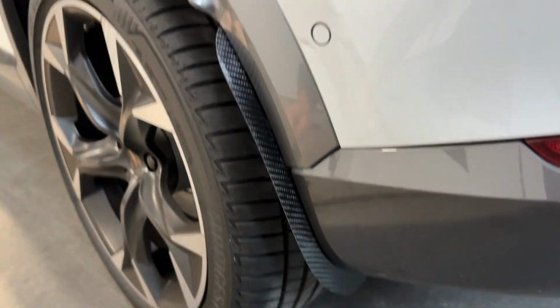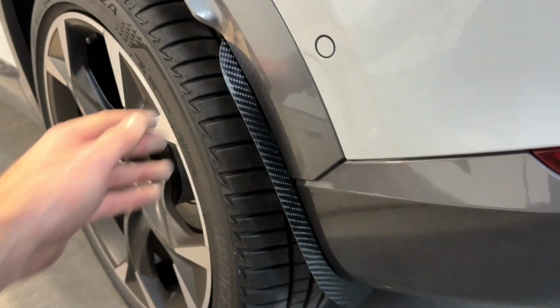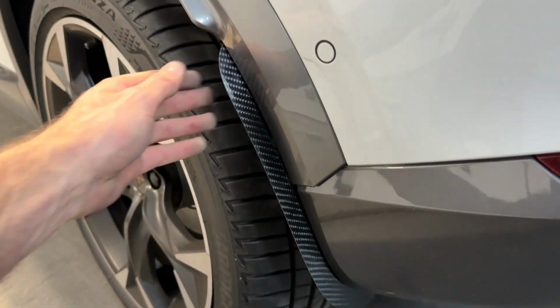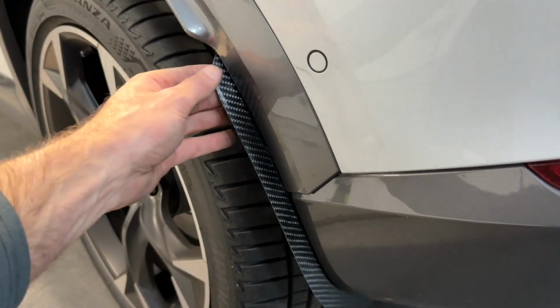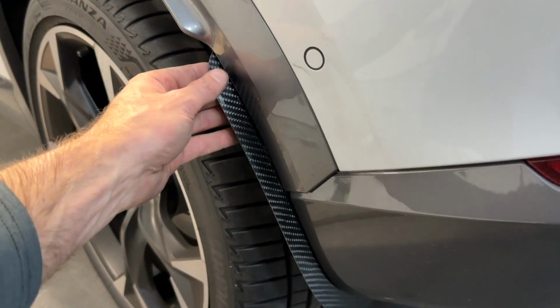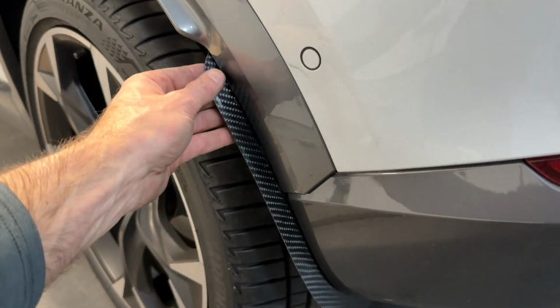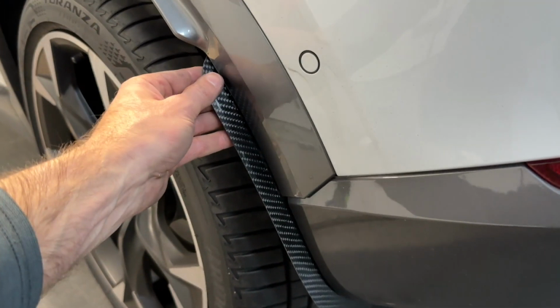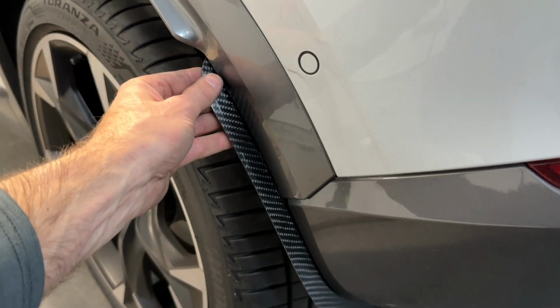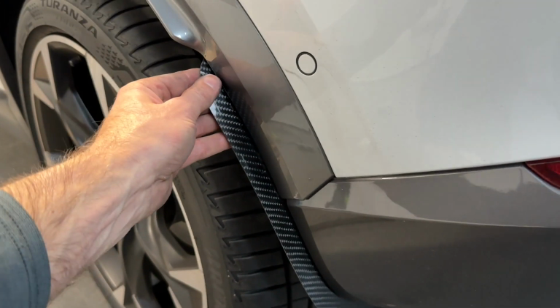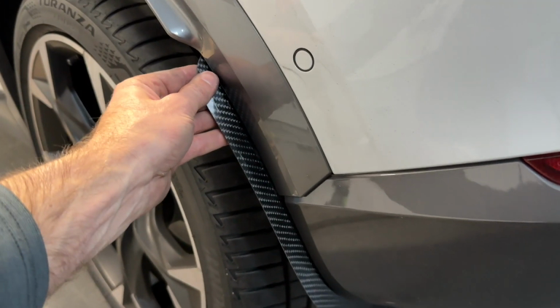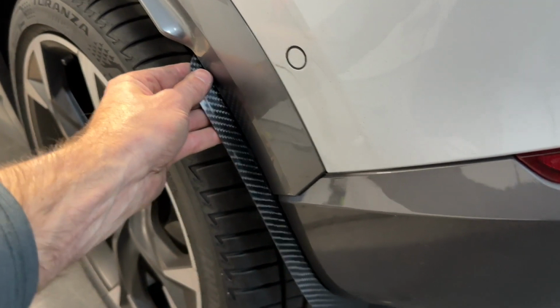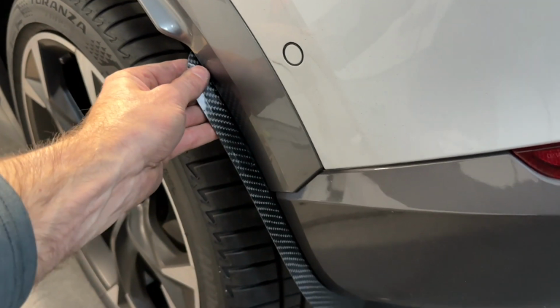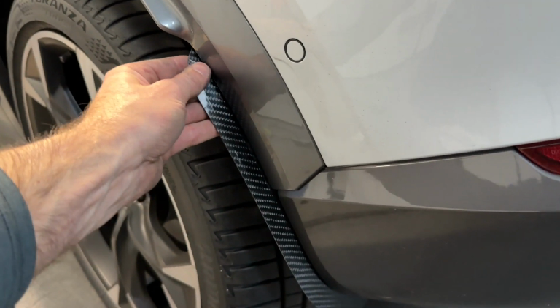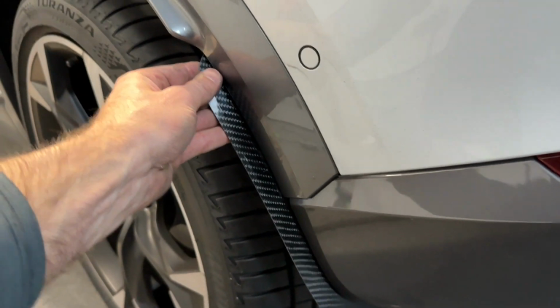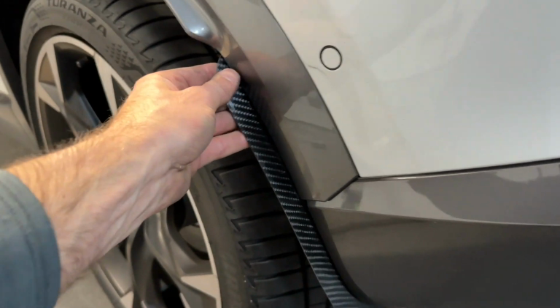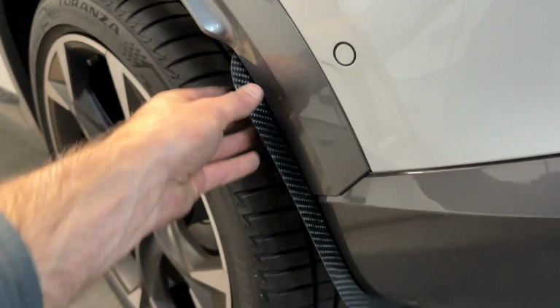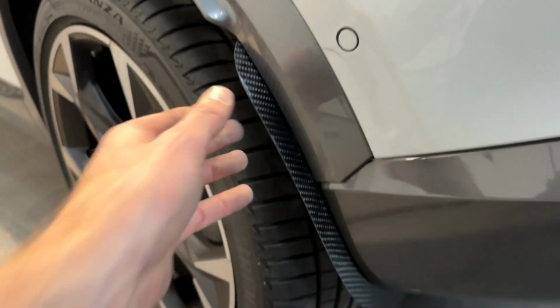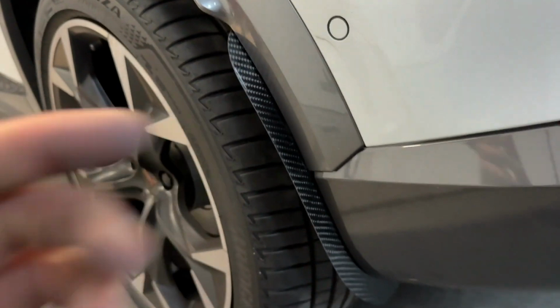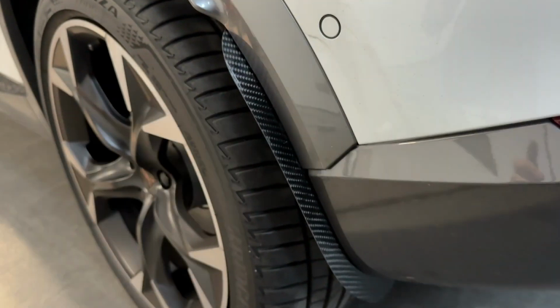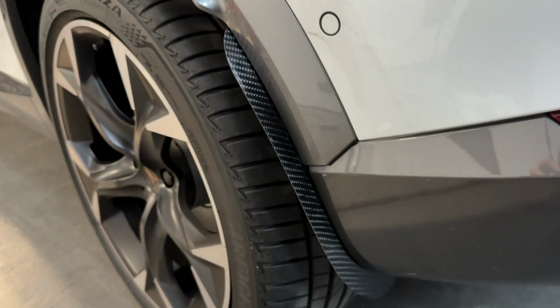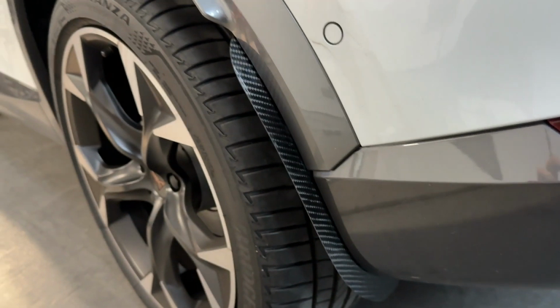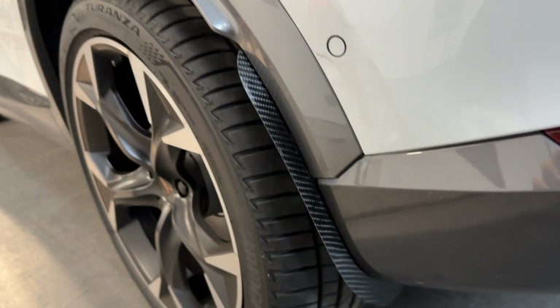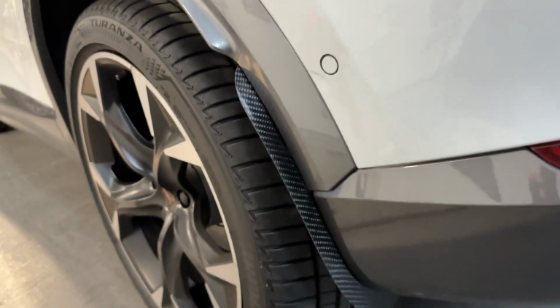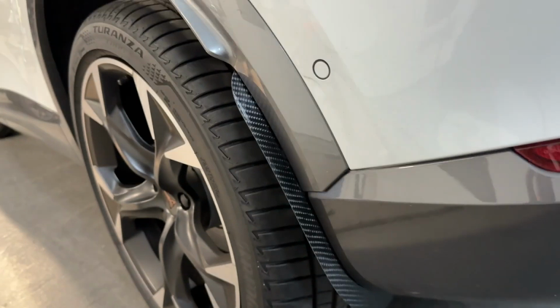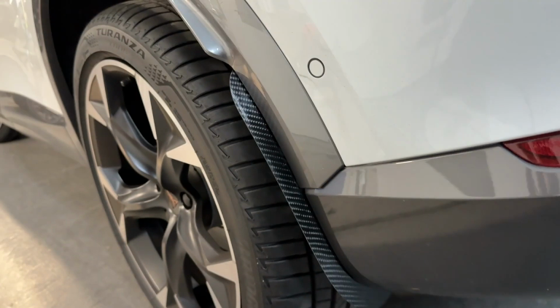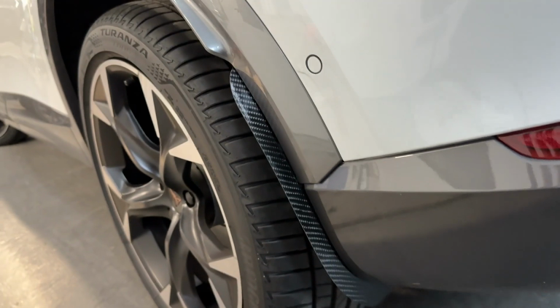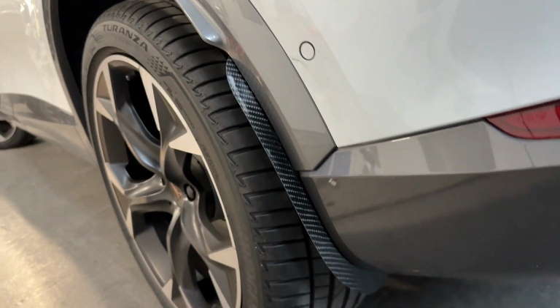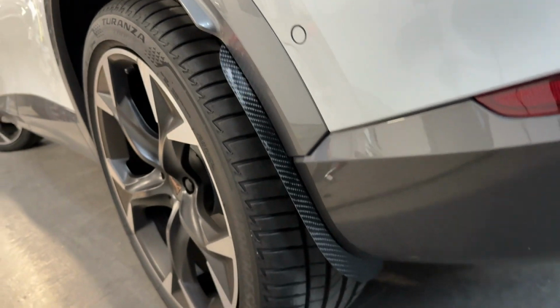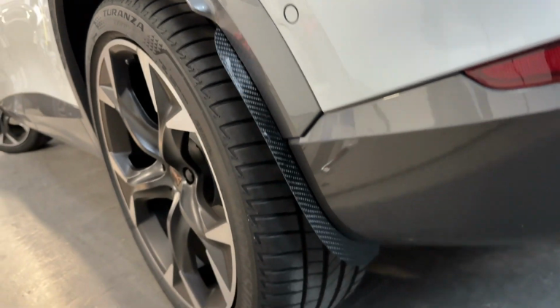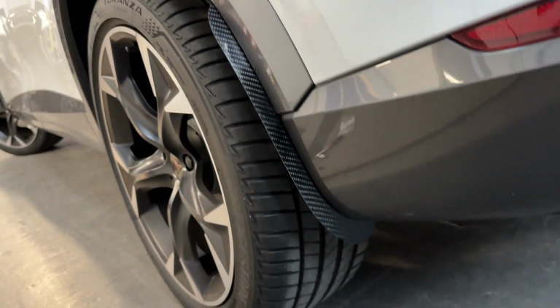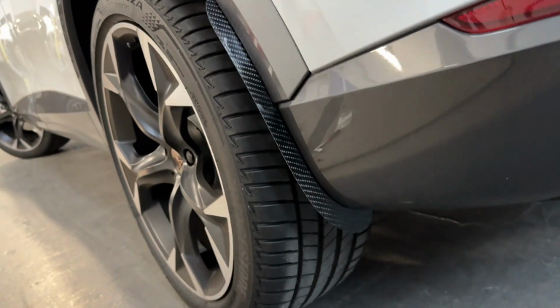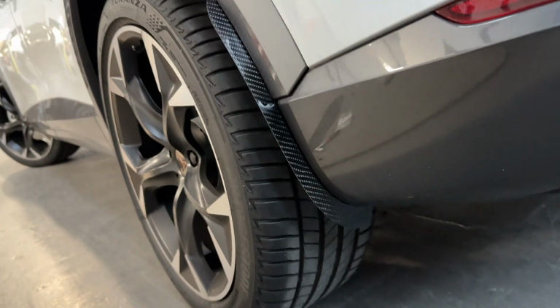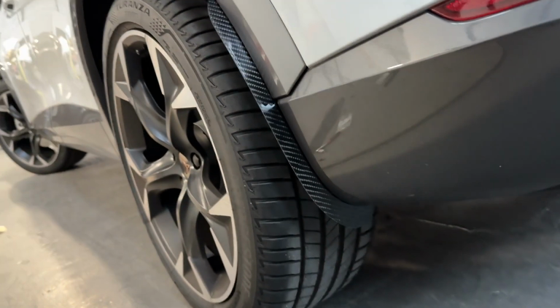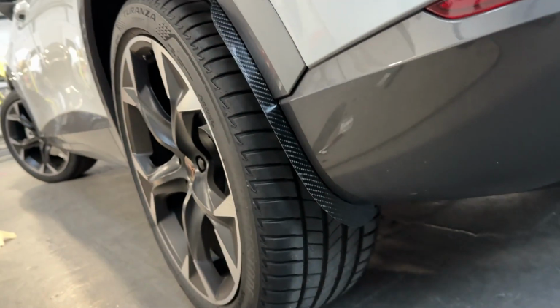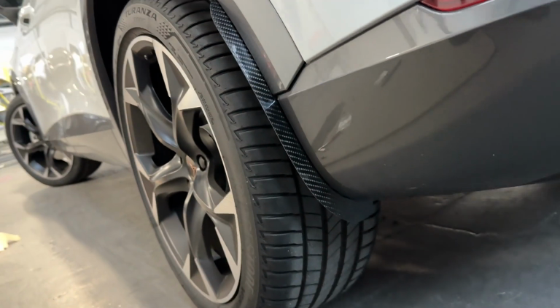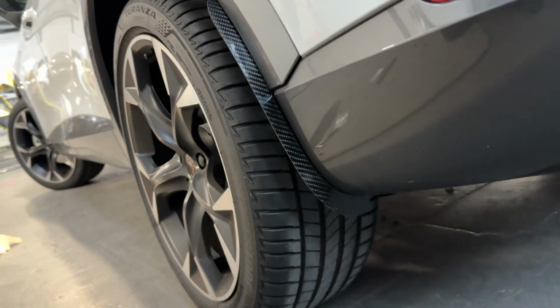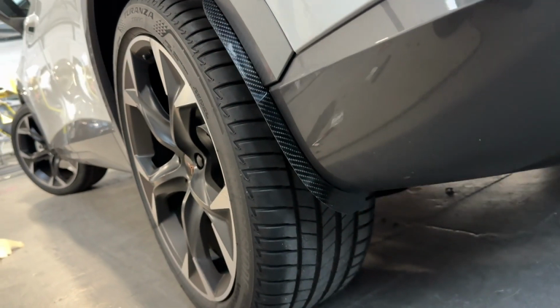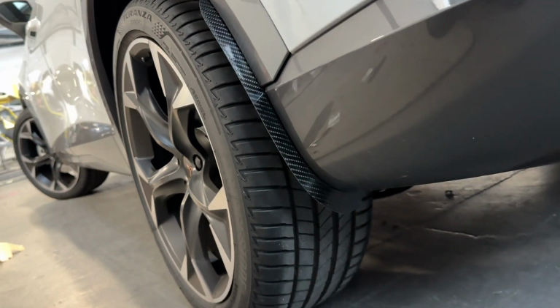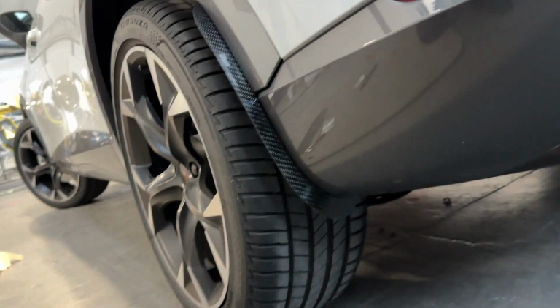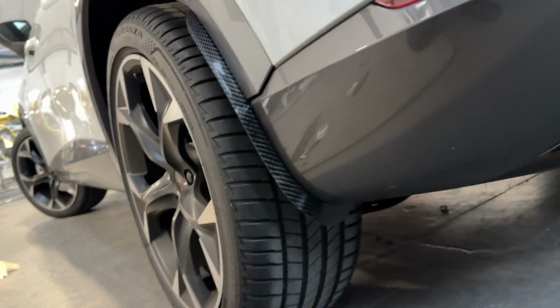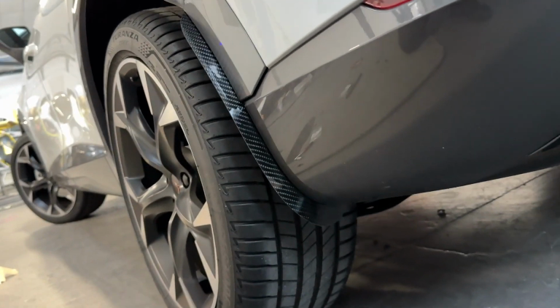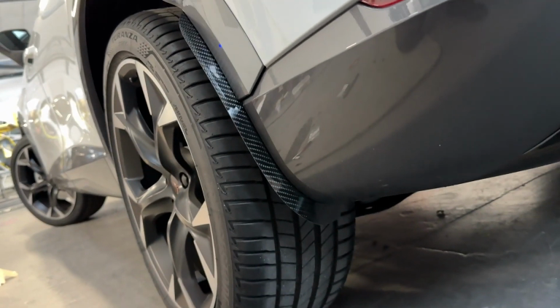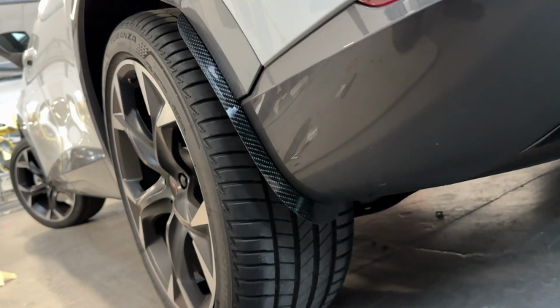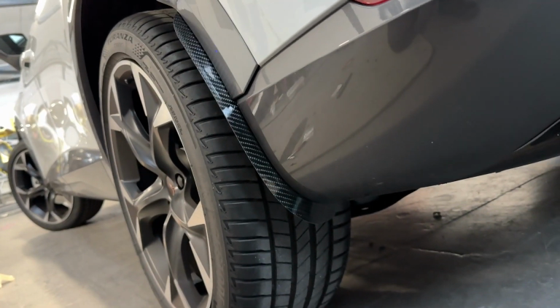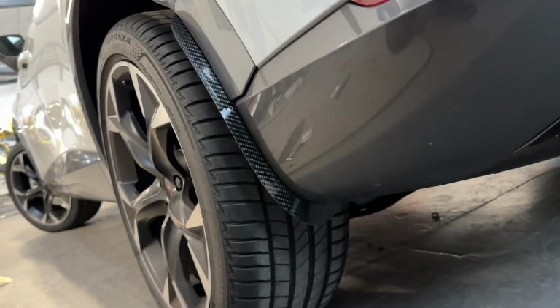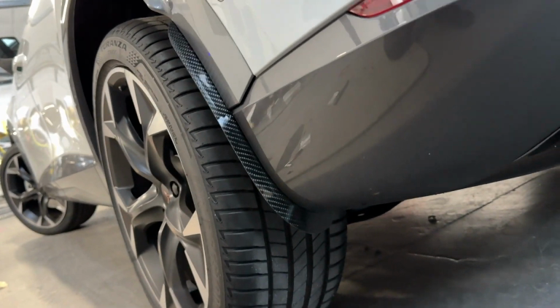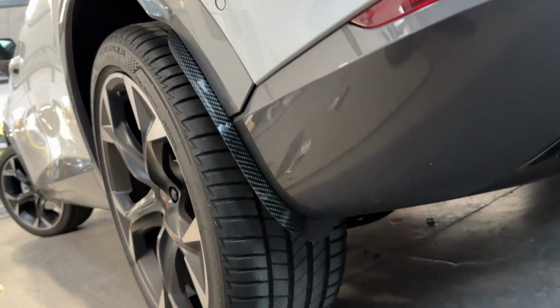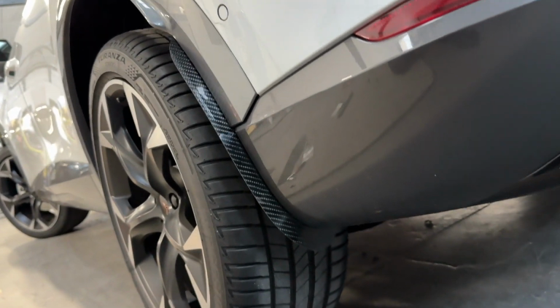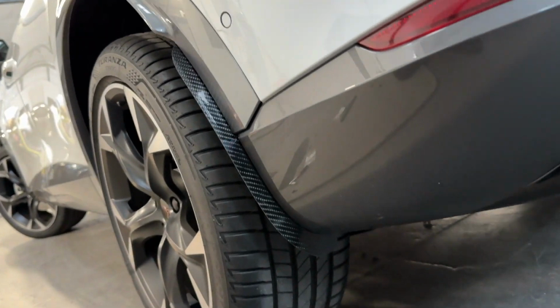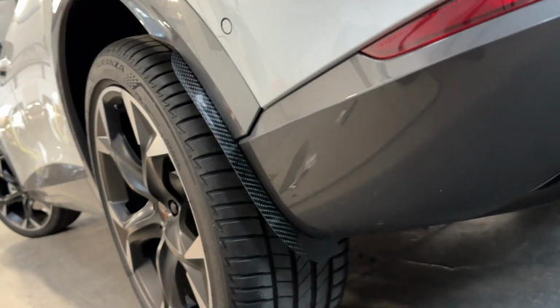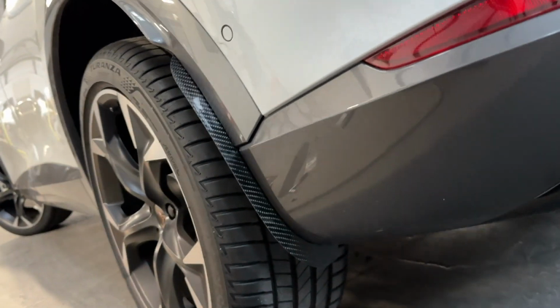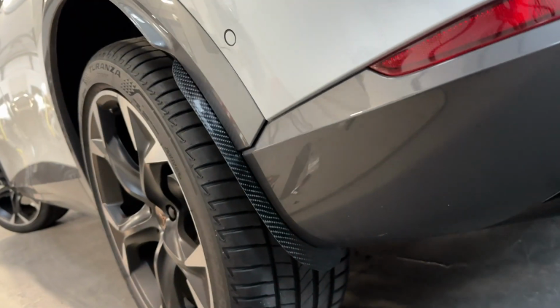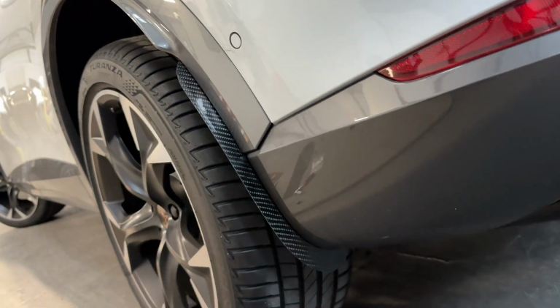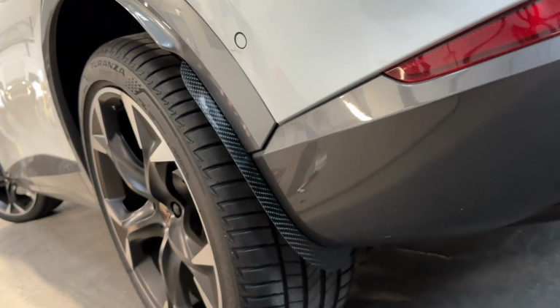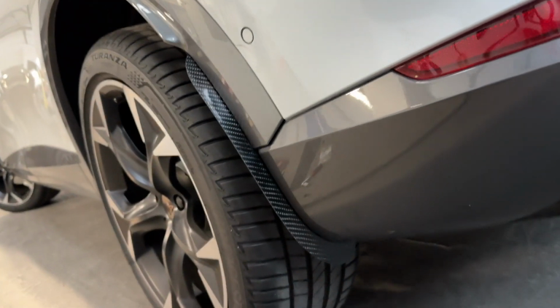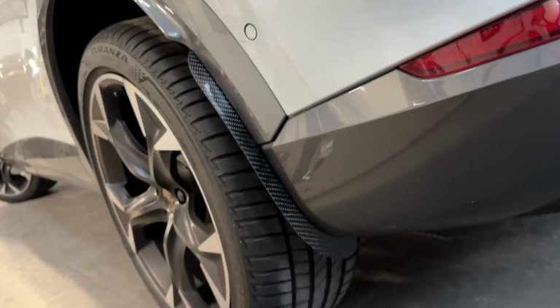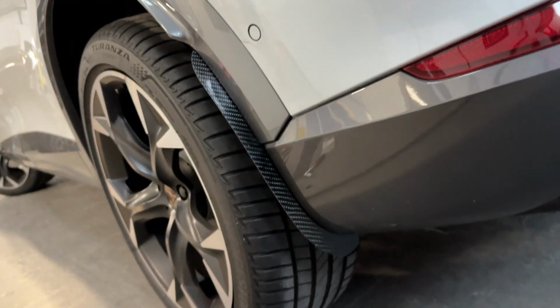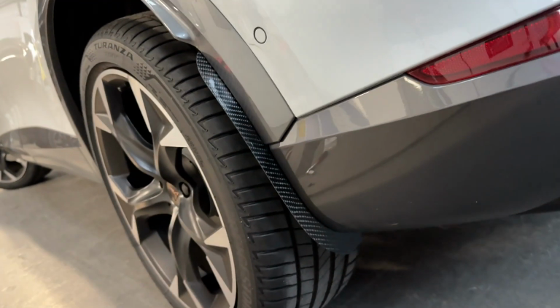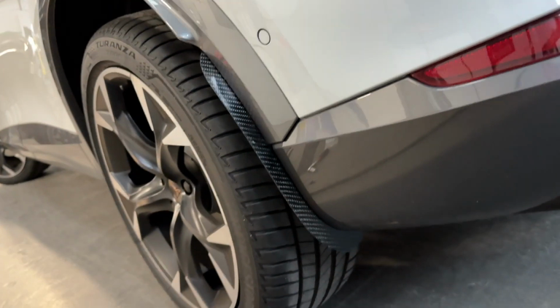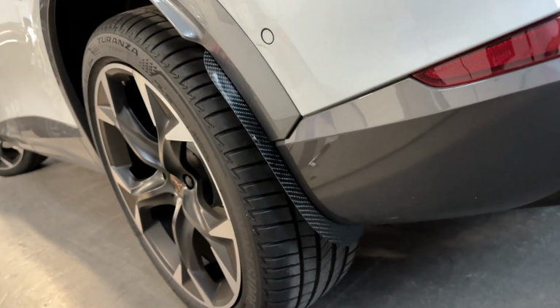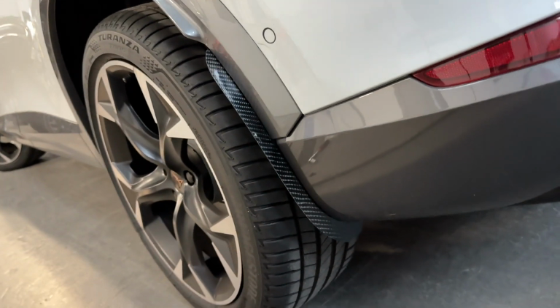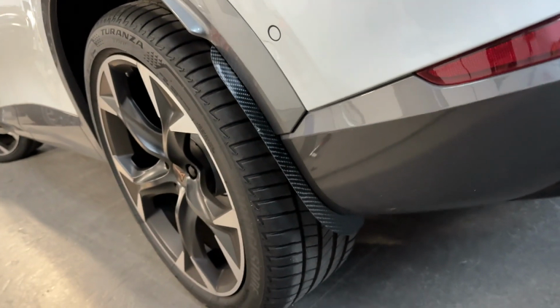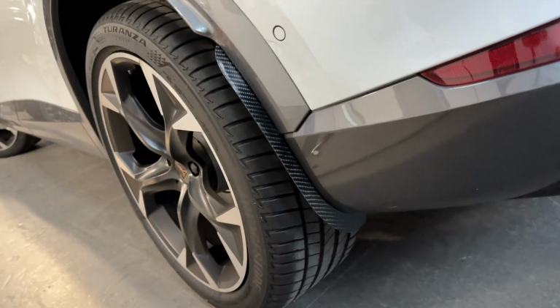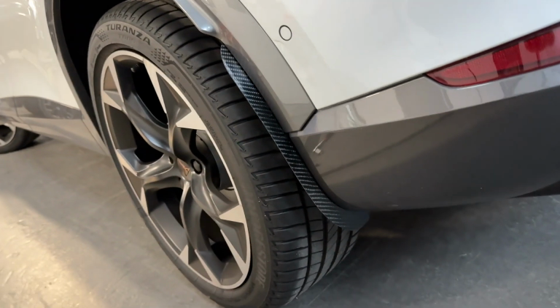That is the front and rear arch guards all fitted up on the Cupra Formentor.